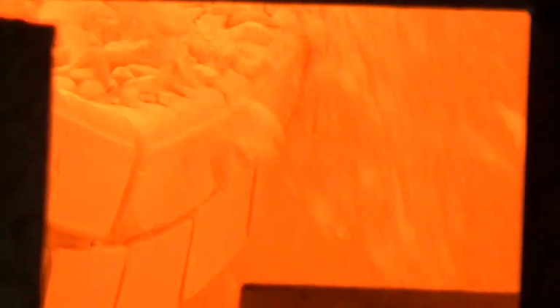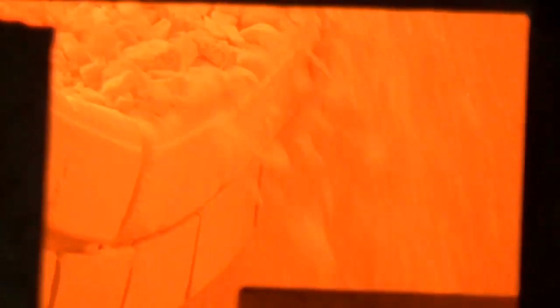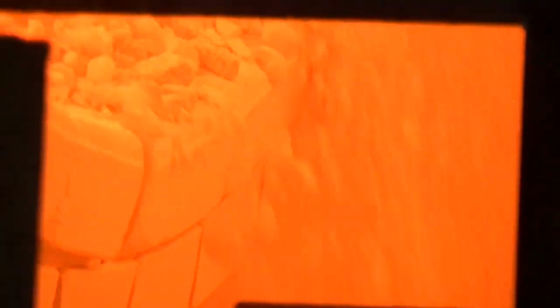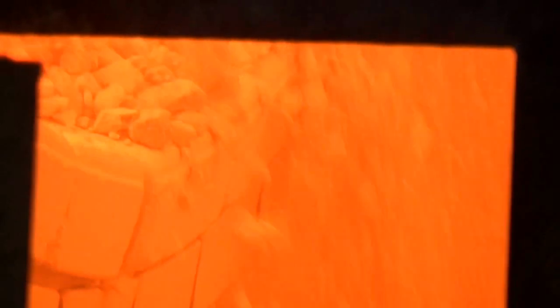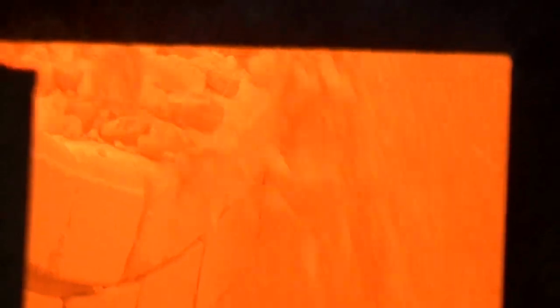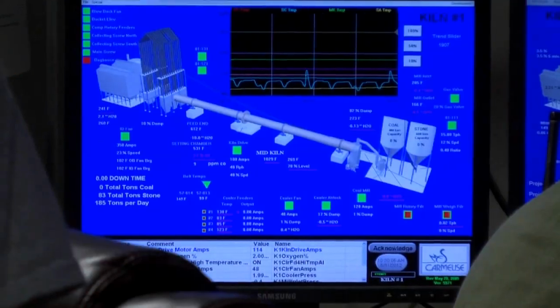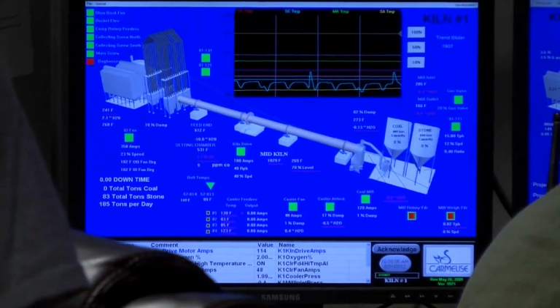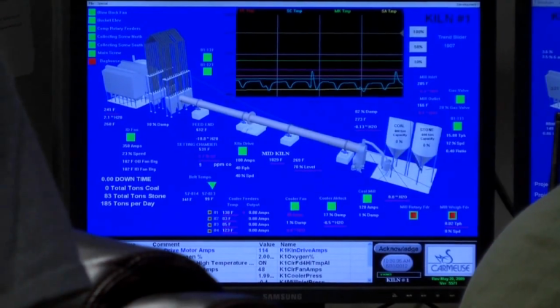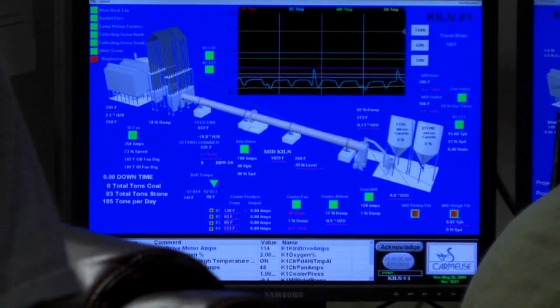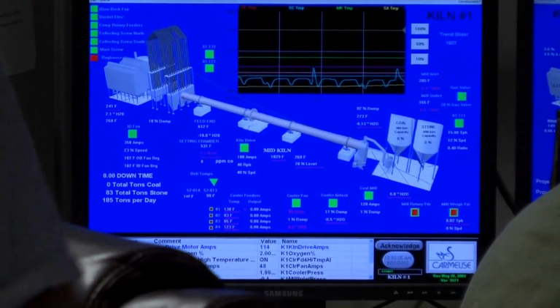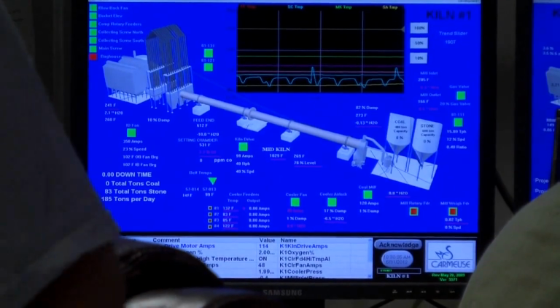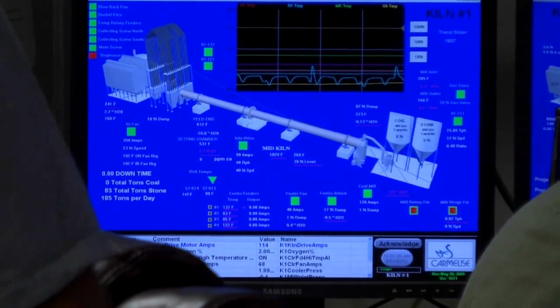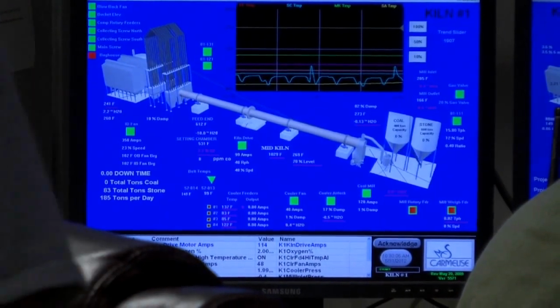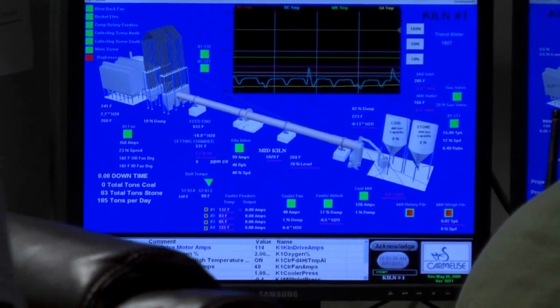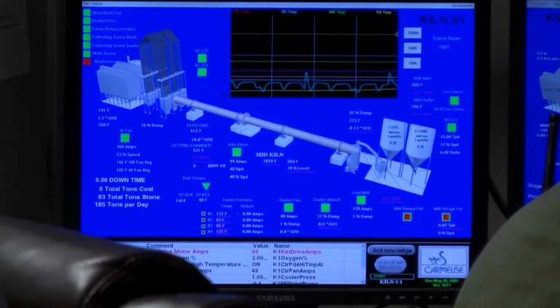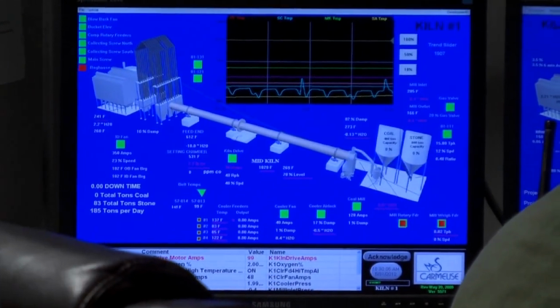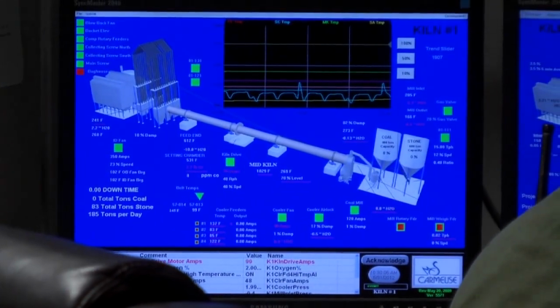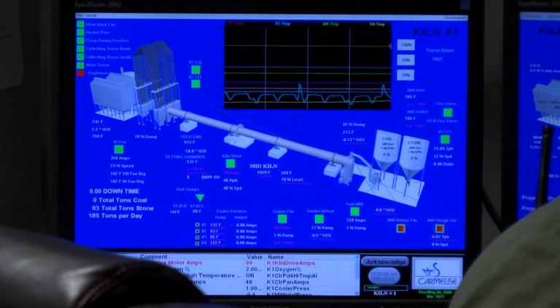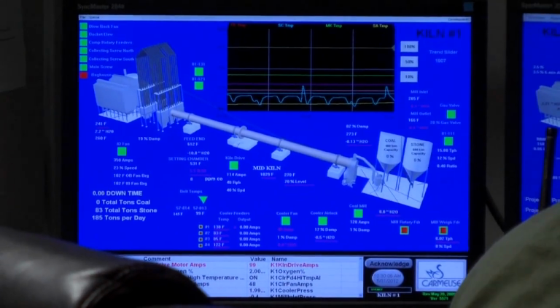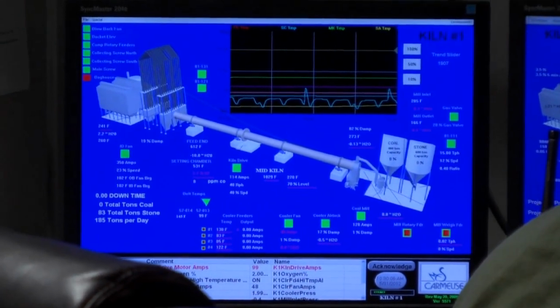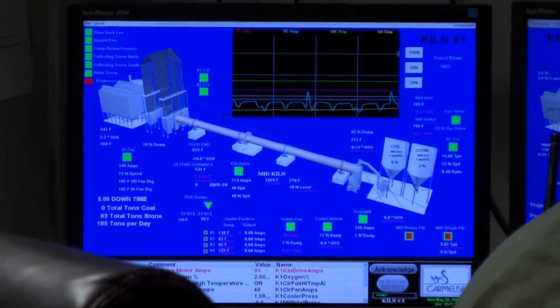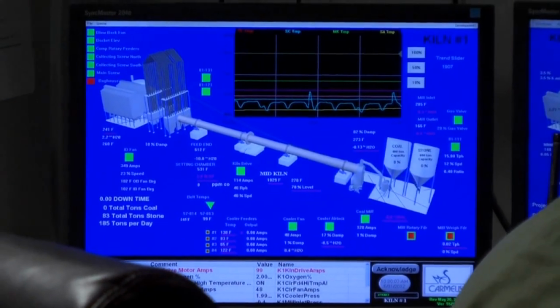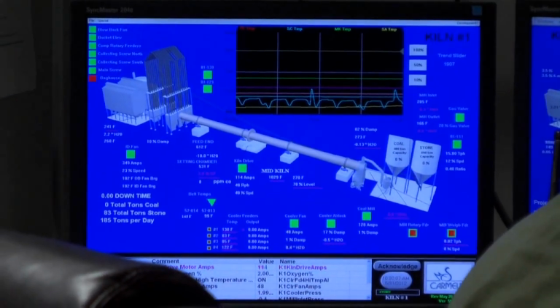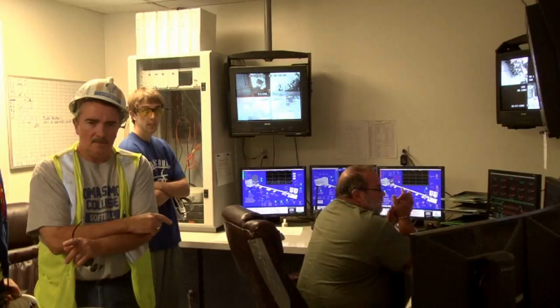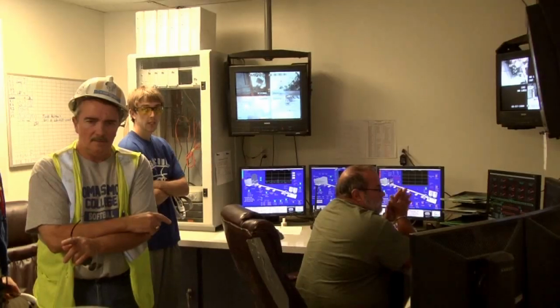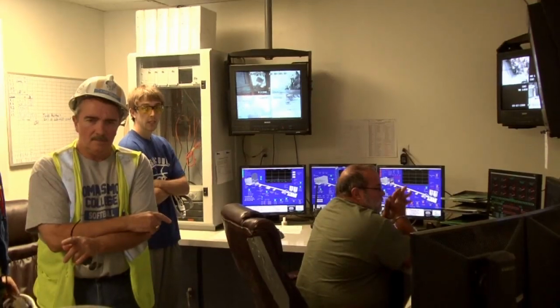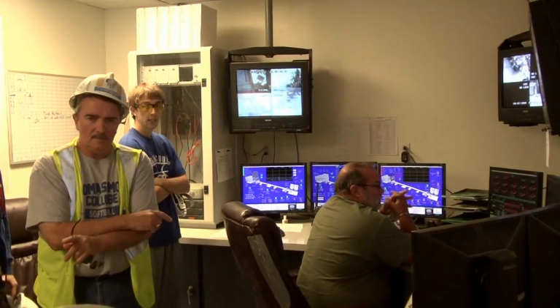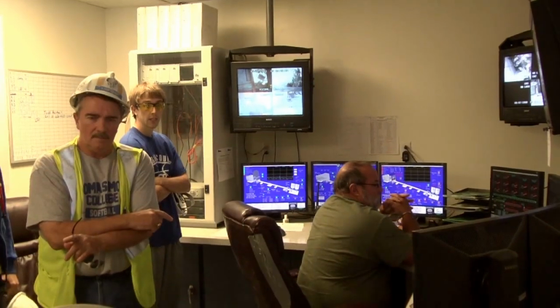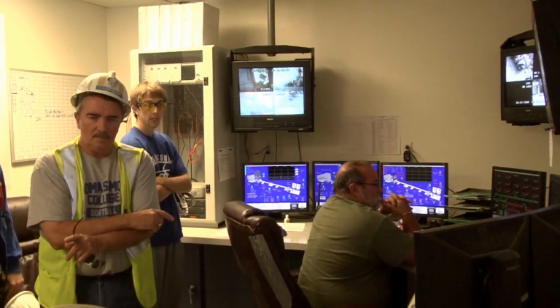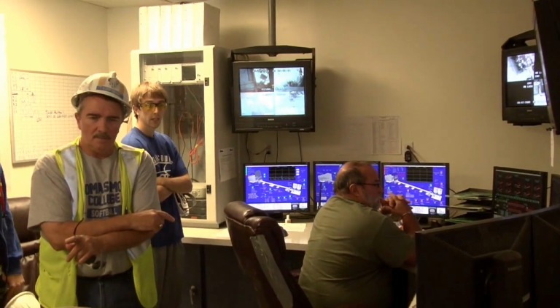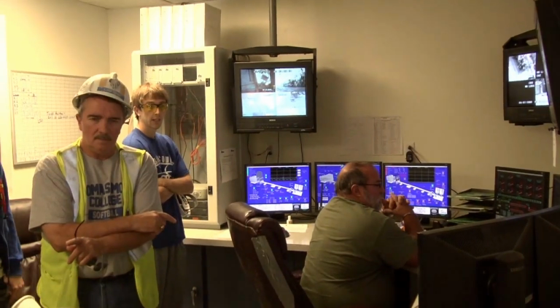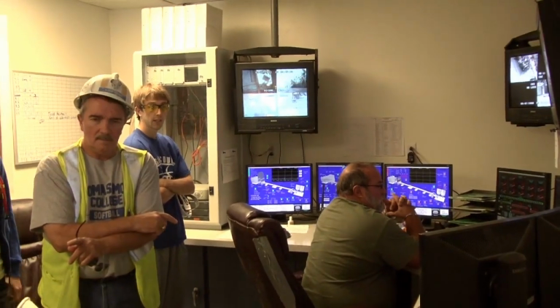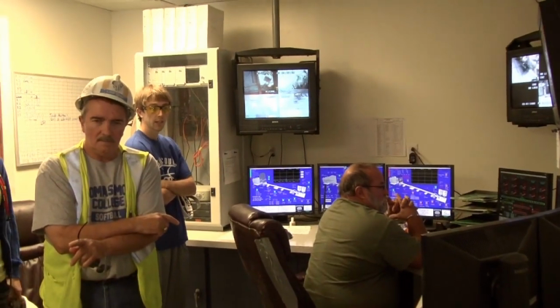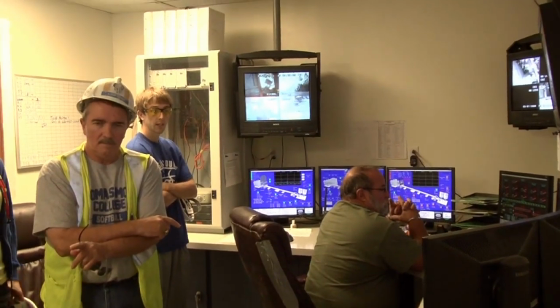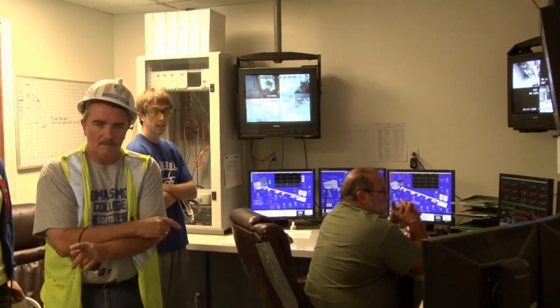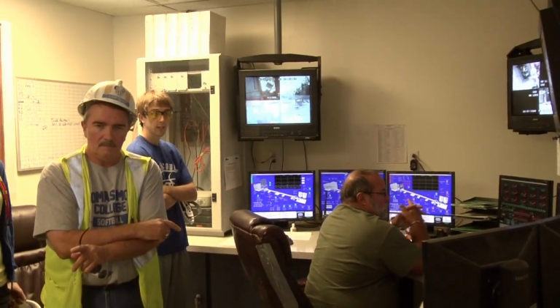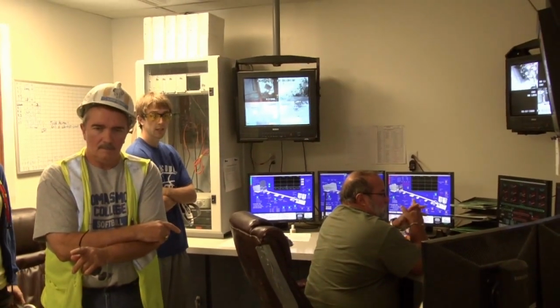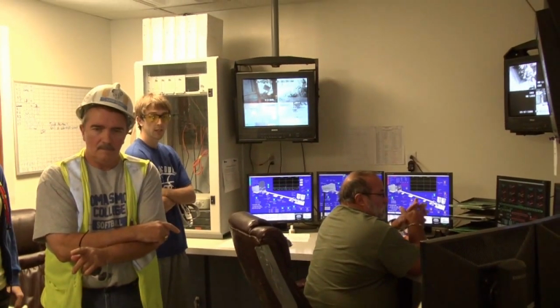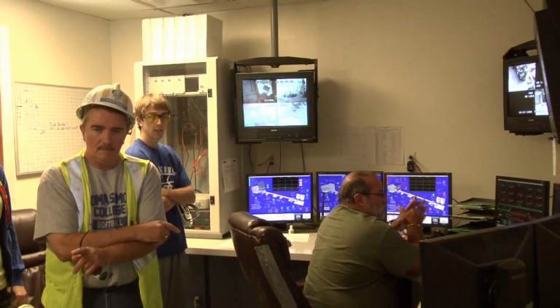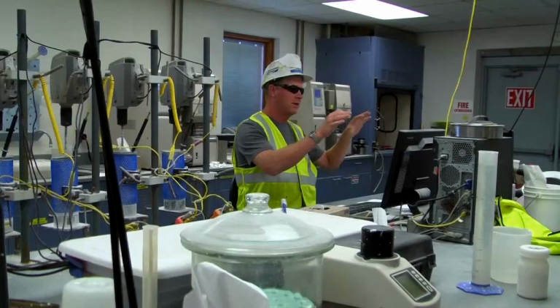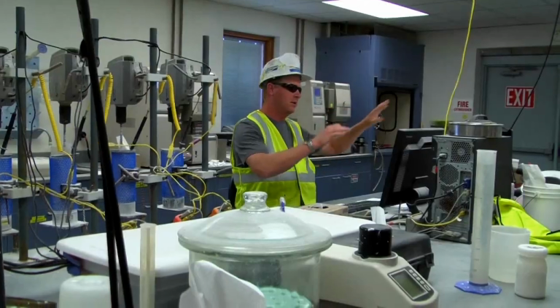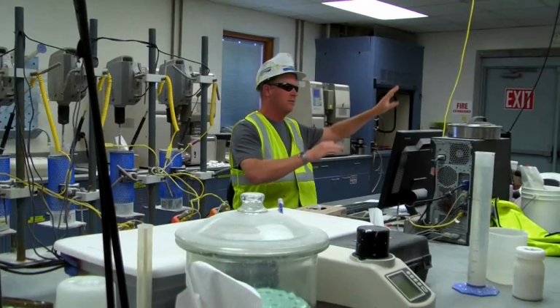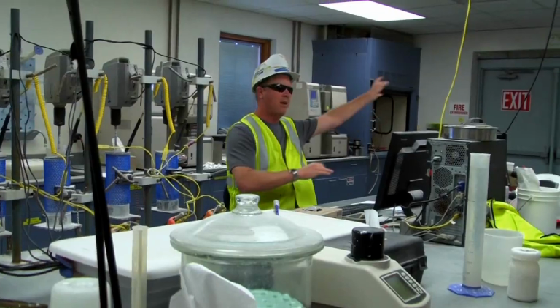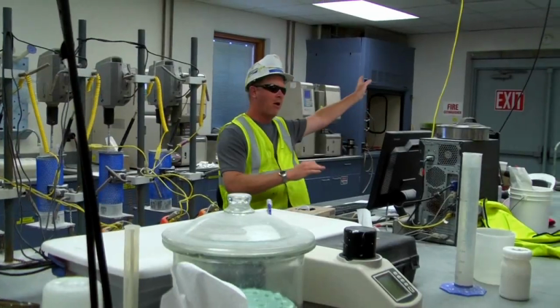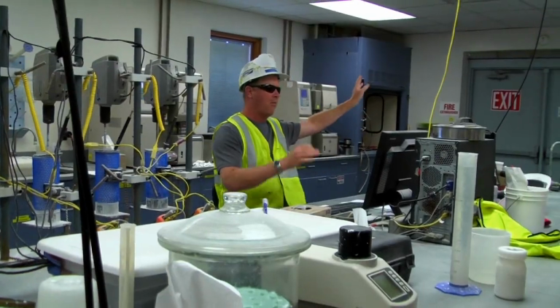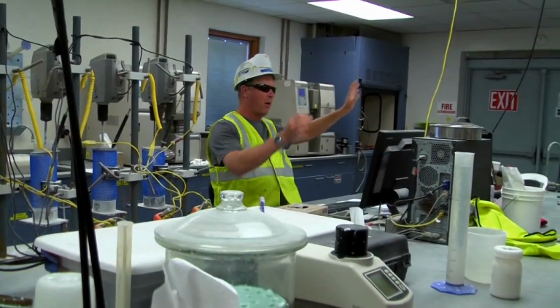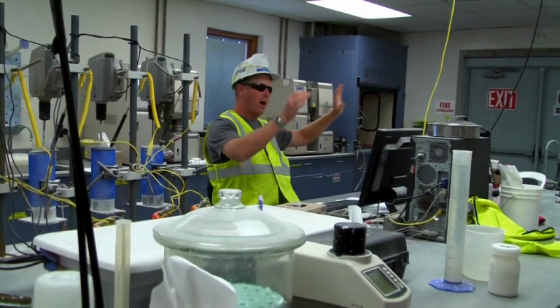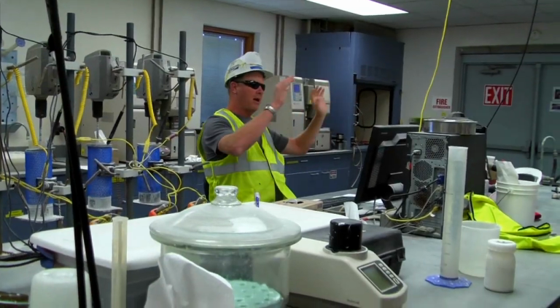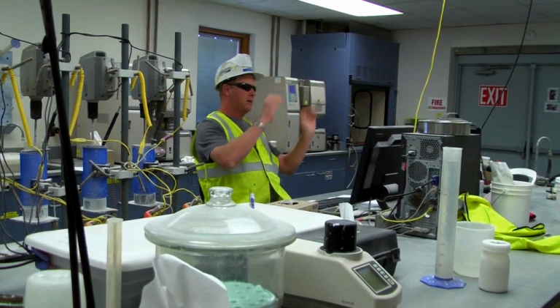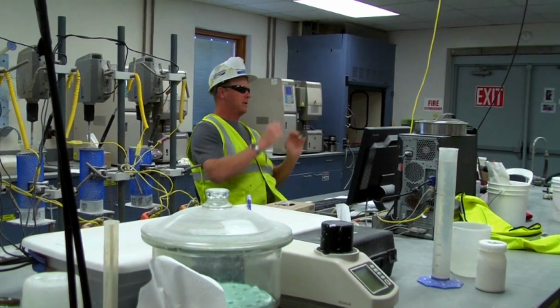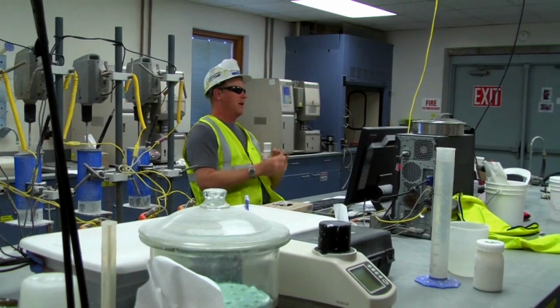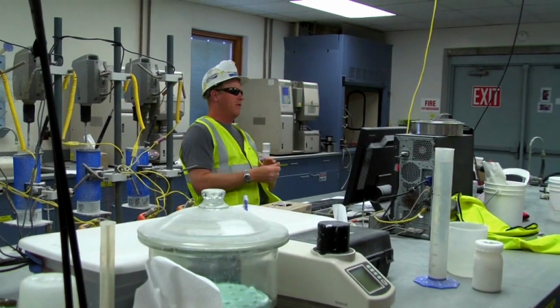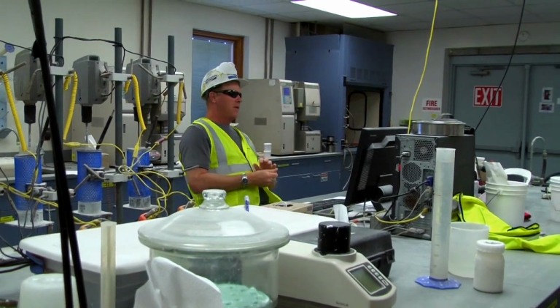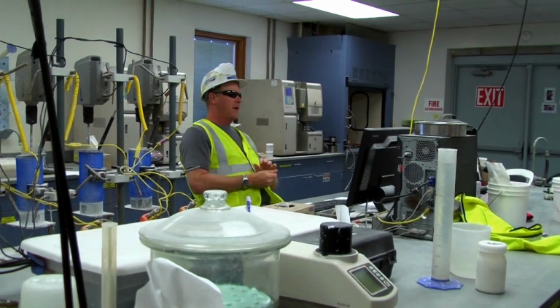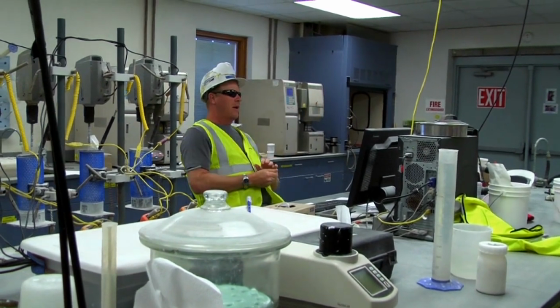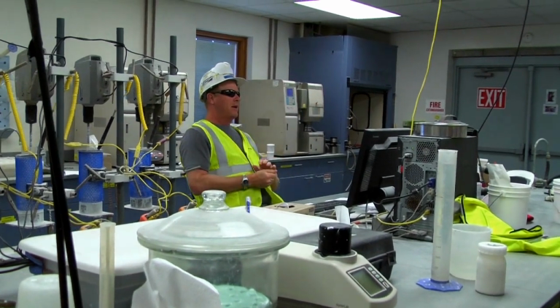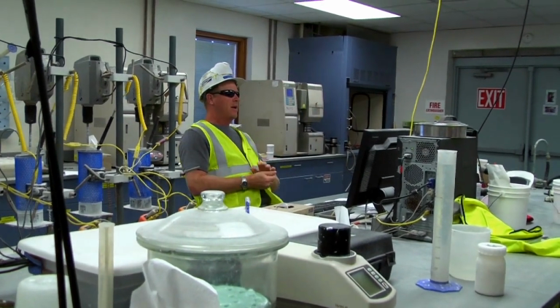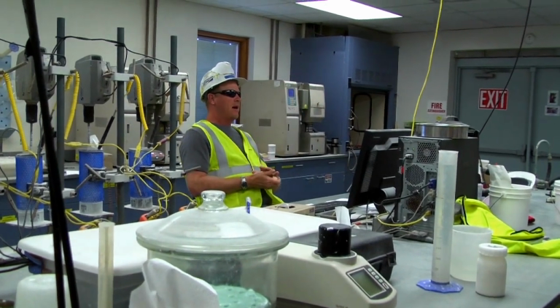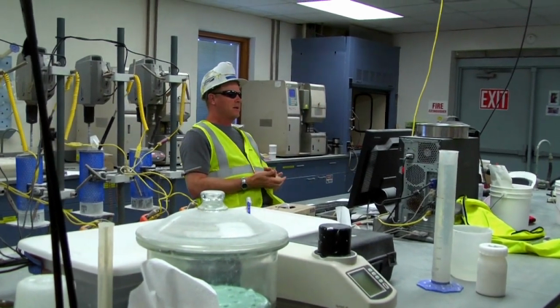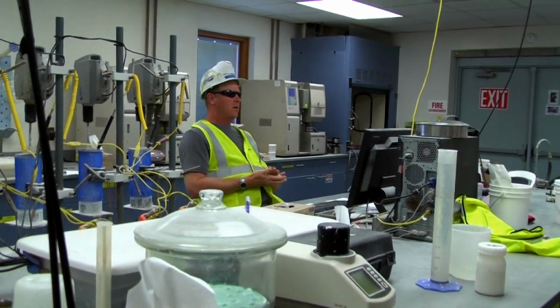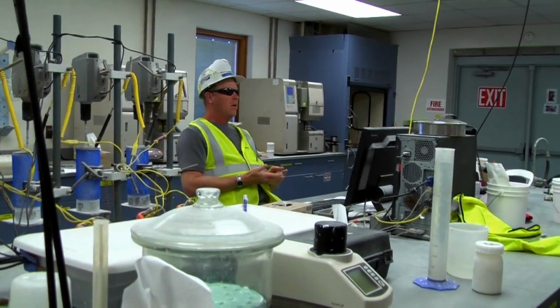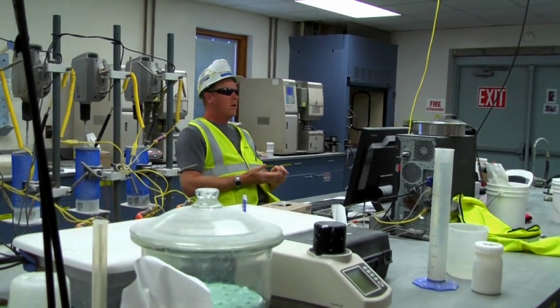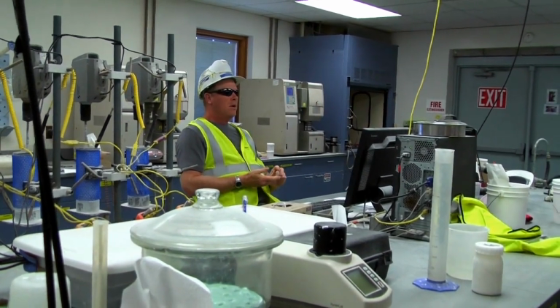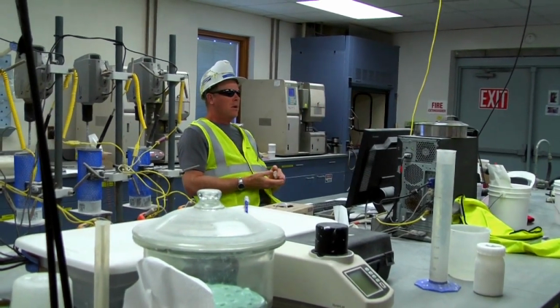The class also observed the technology that monitors each kiln and the laboratories that test for quality, safety, and consistency of the product.